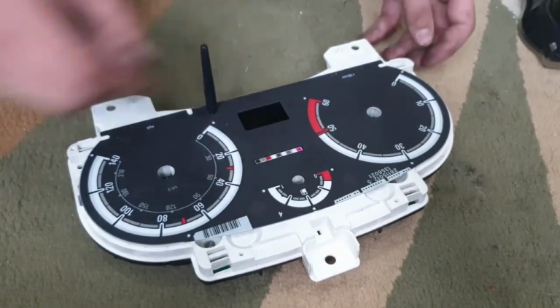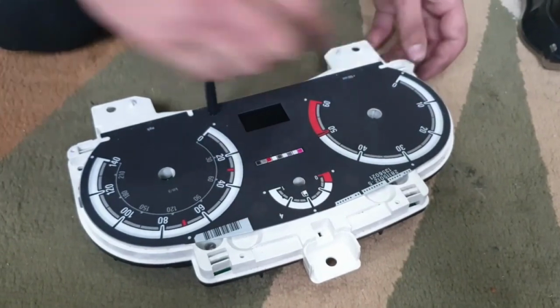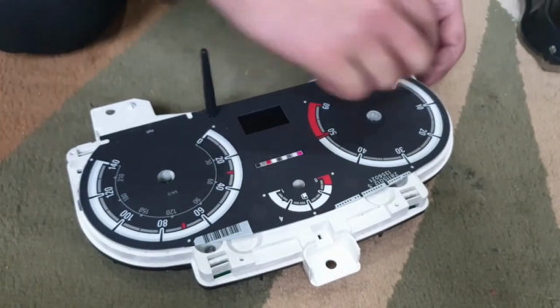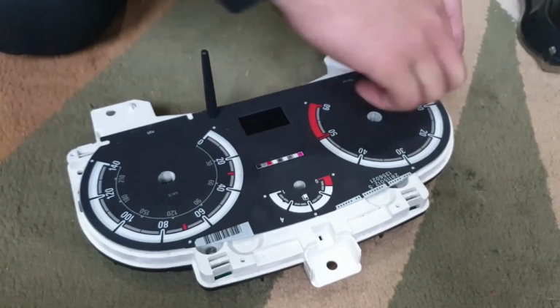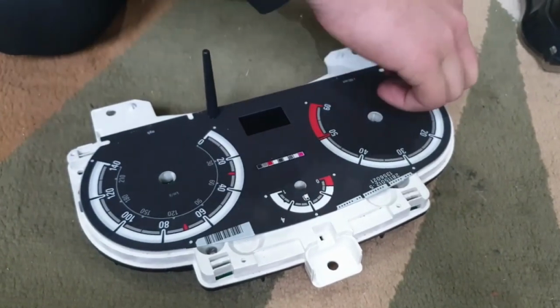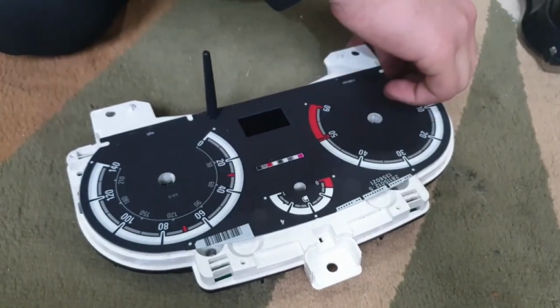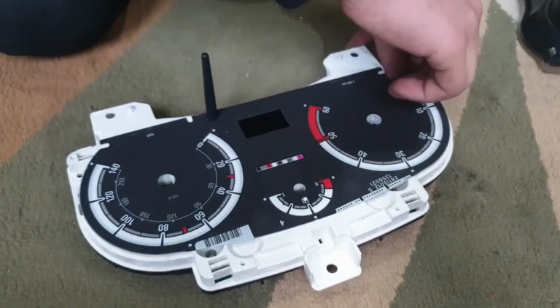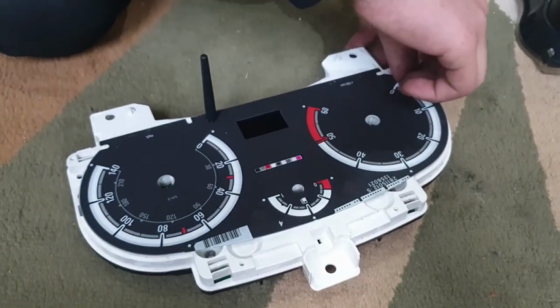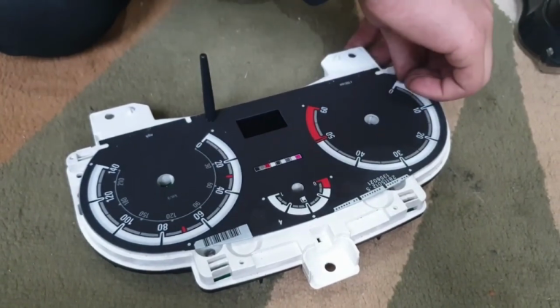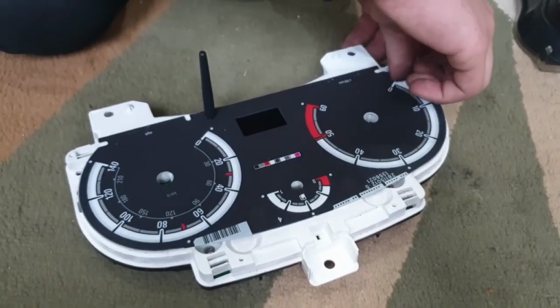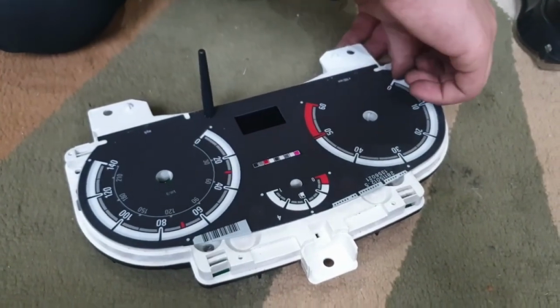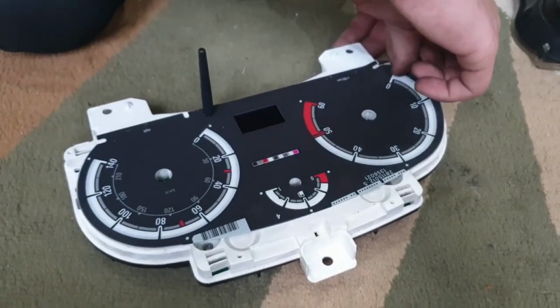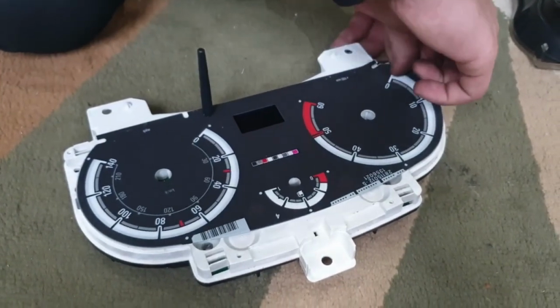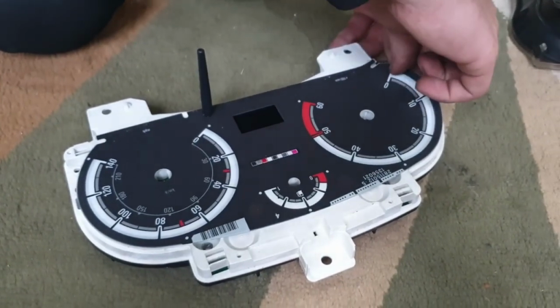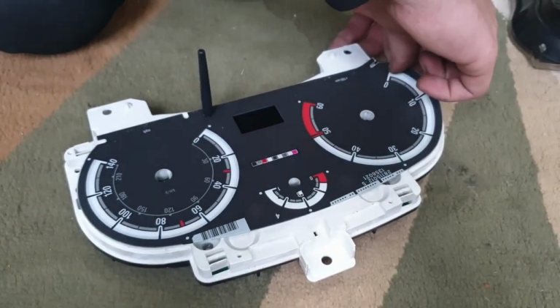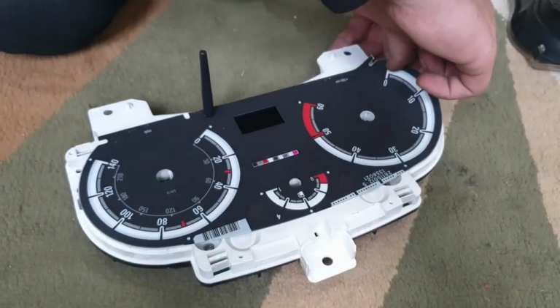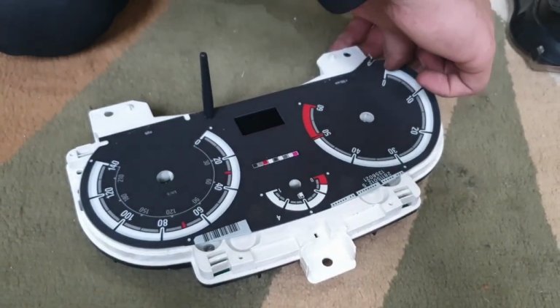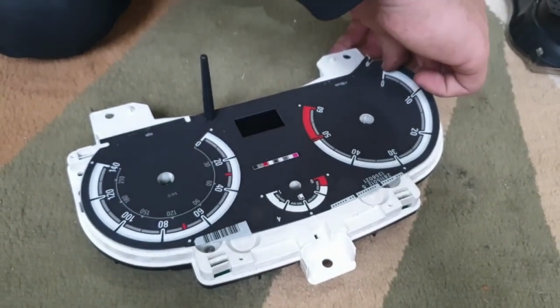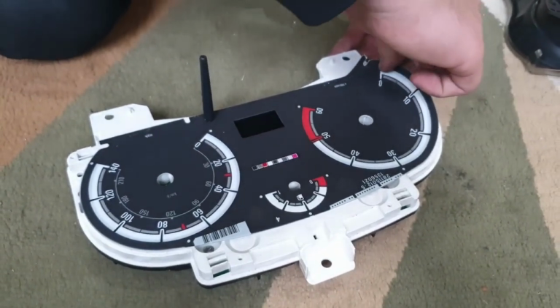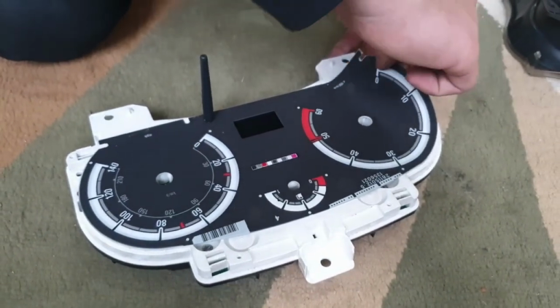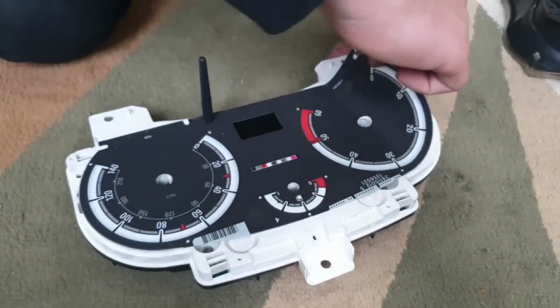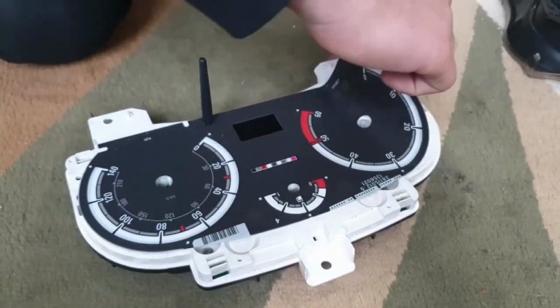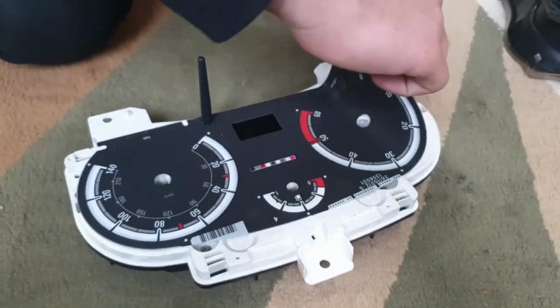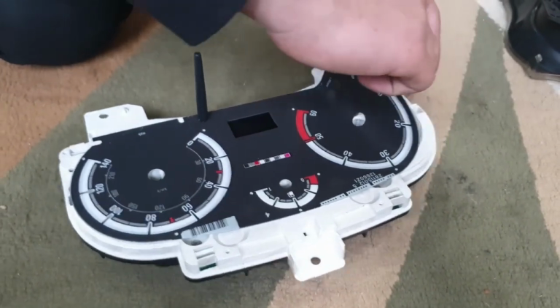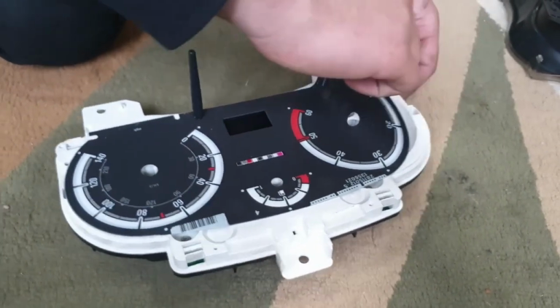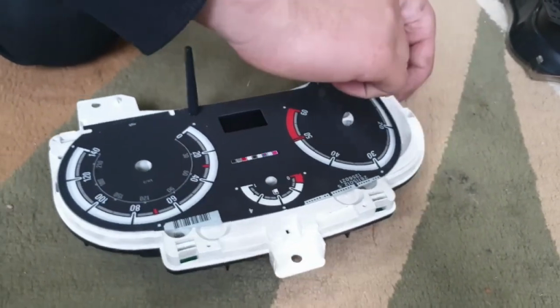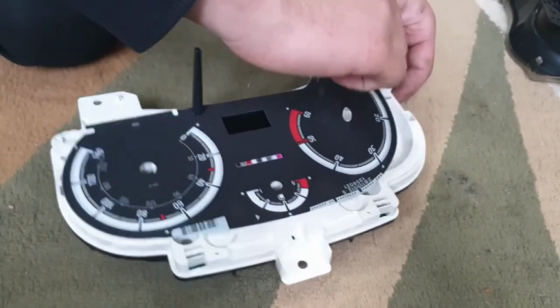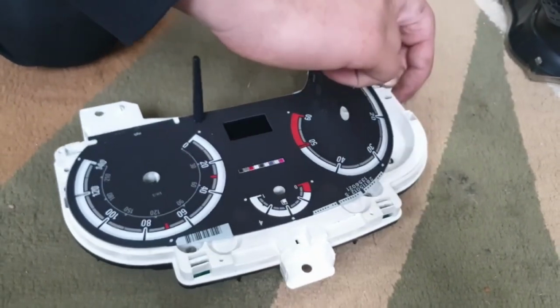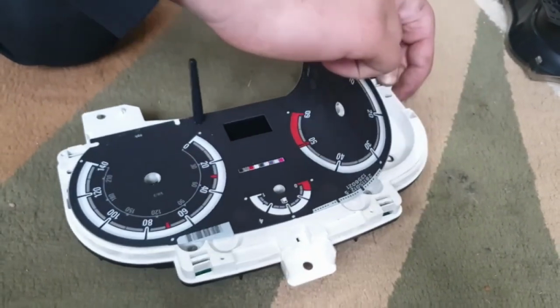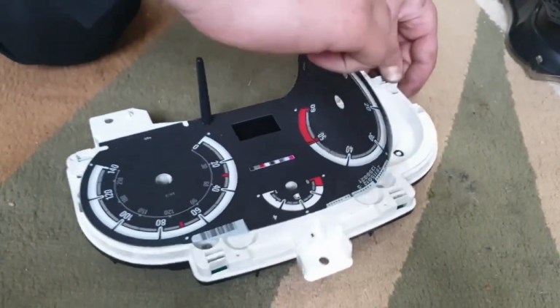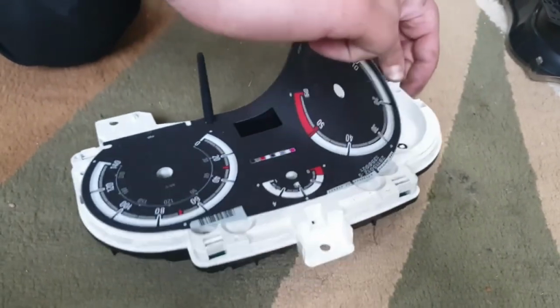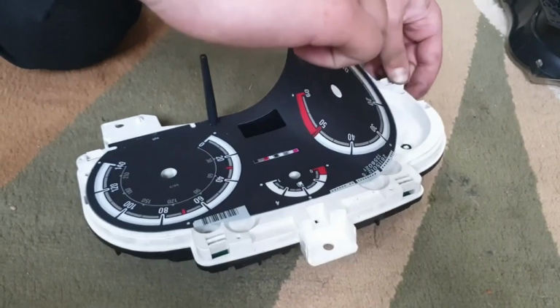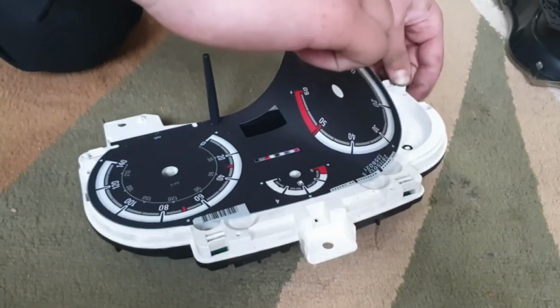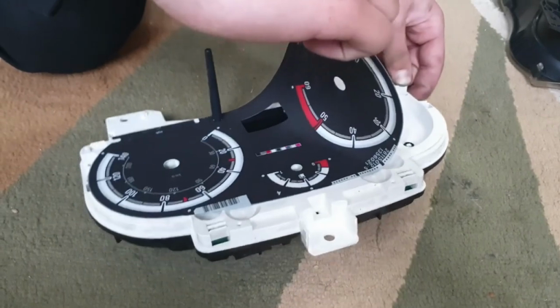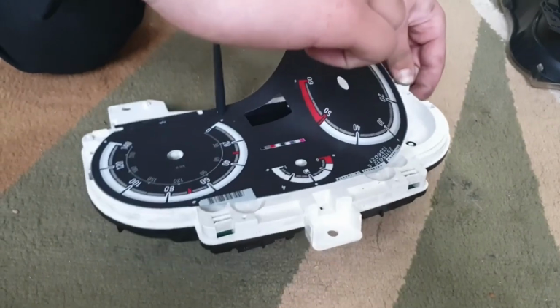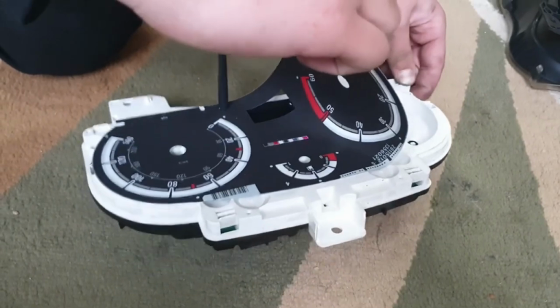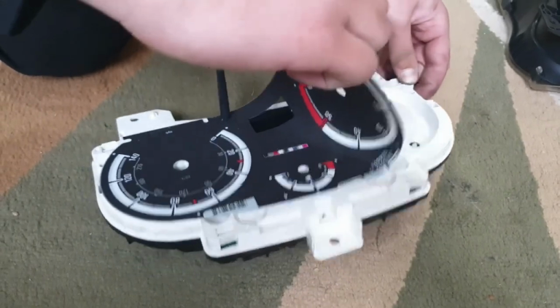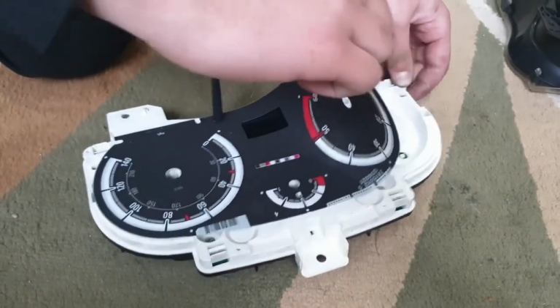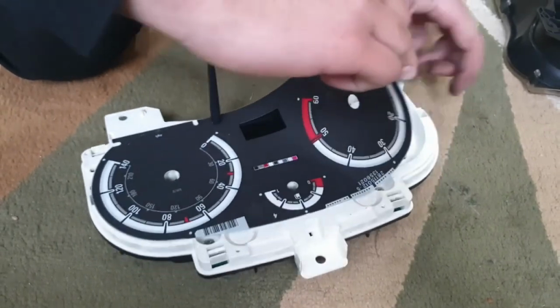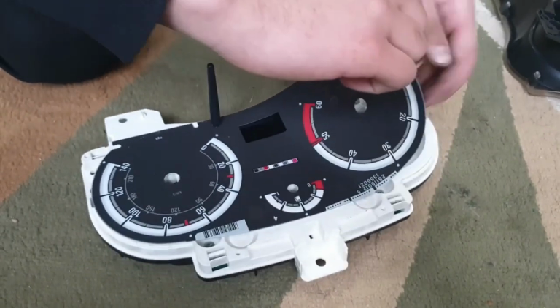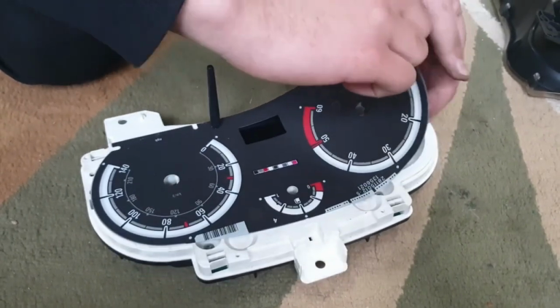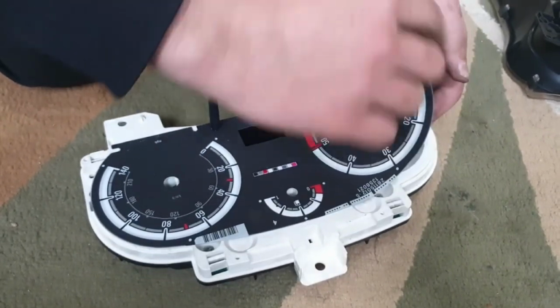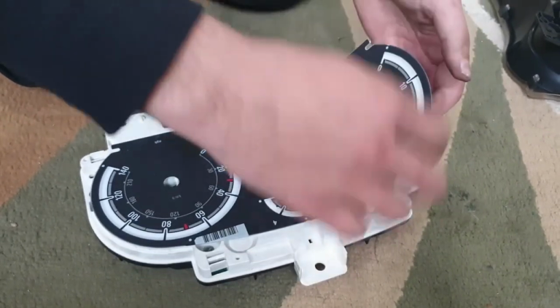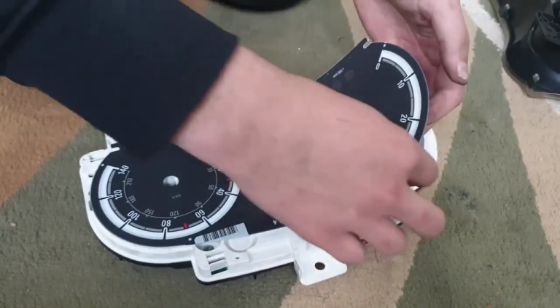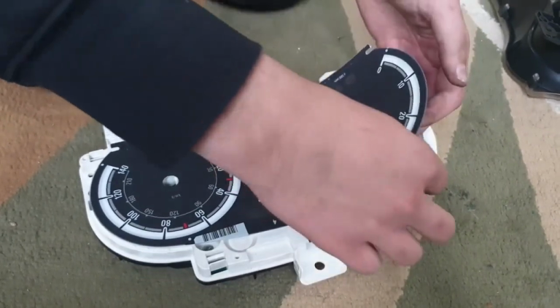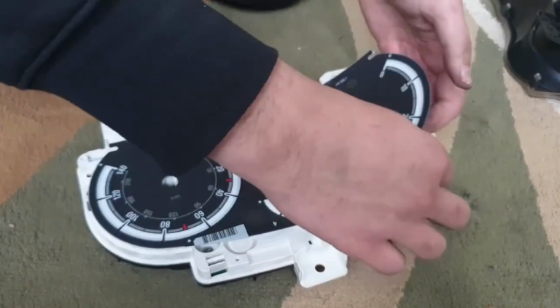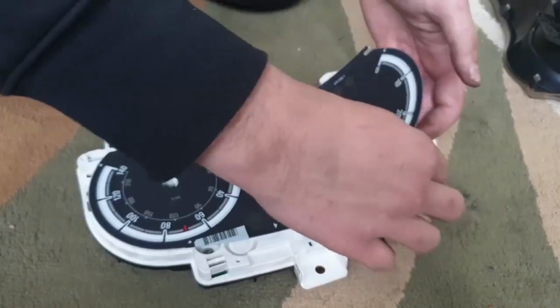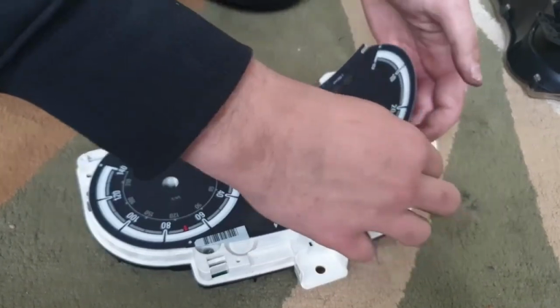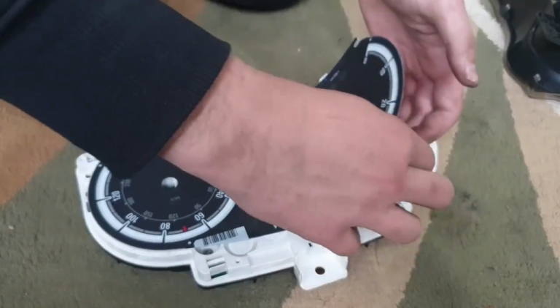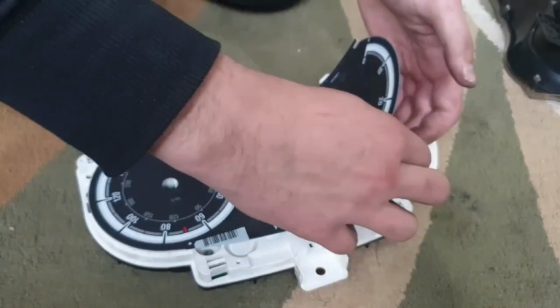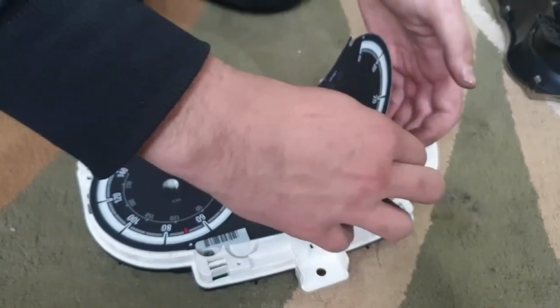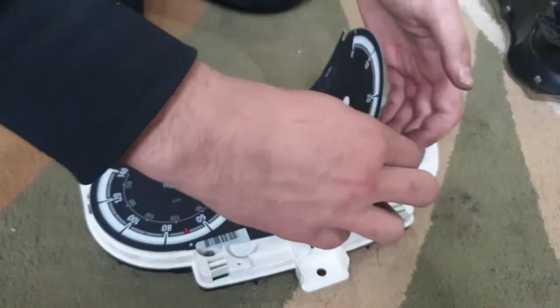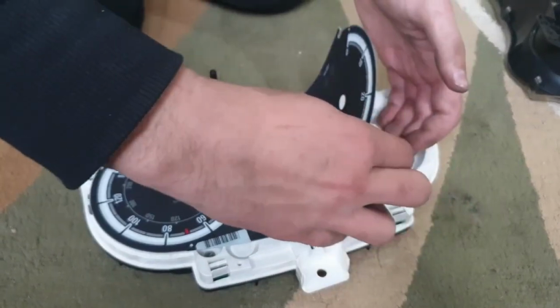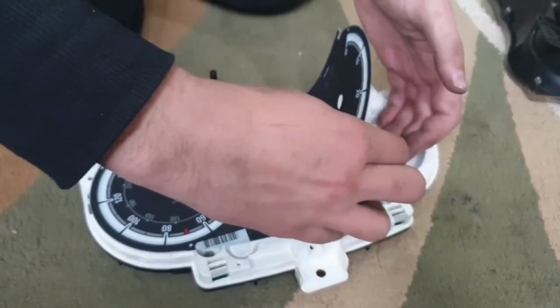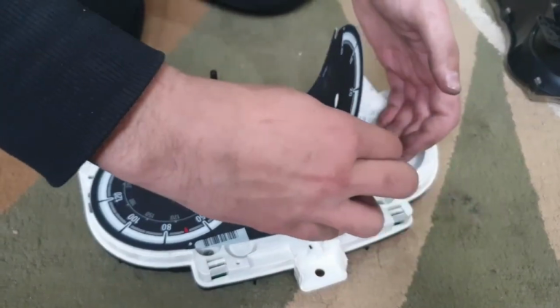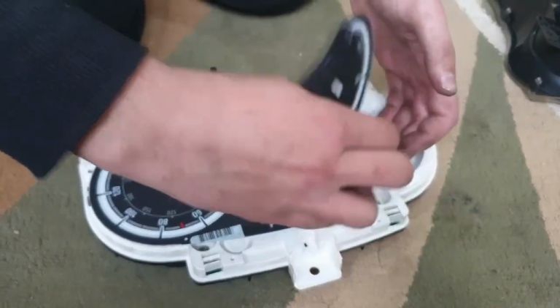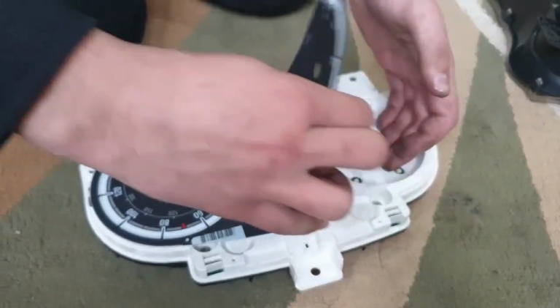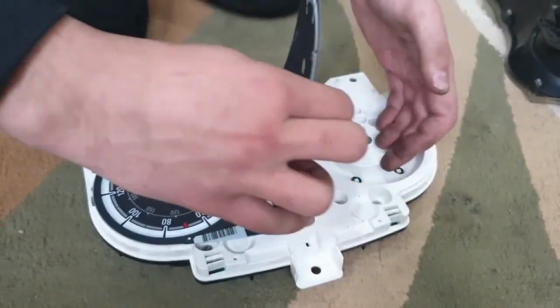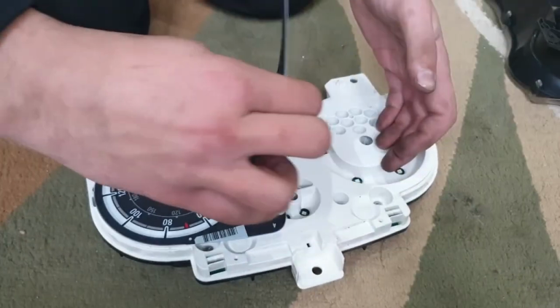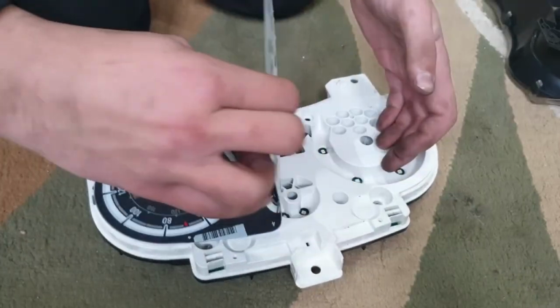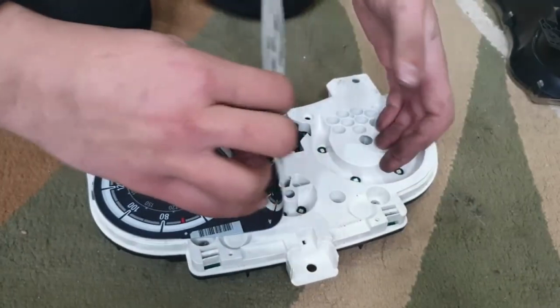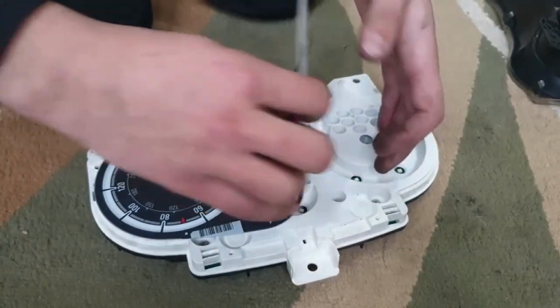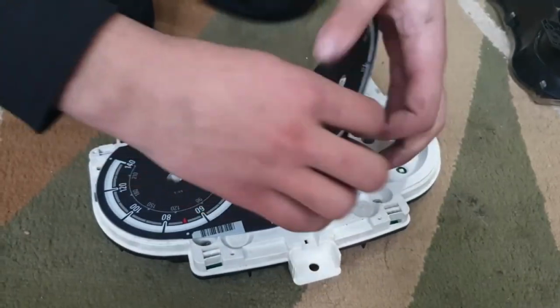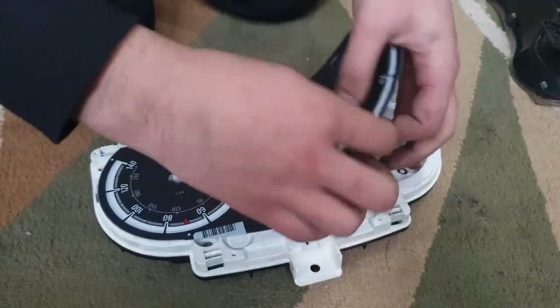Once you've done that, take off the black film that has all the dials on it for the speedometer. It's just glued in, so just carefully peel it off.